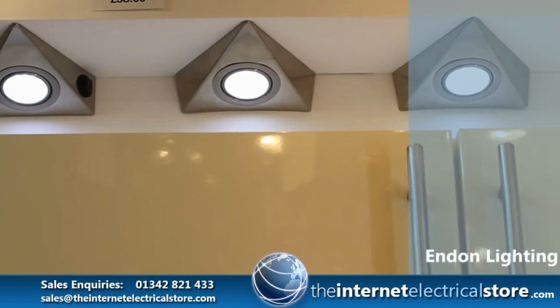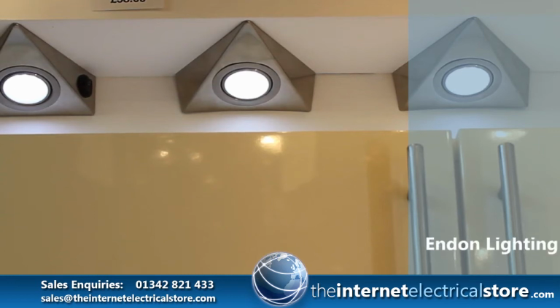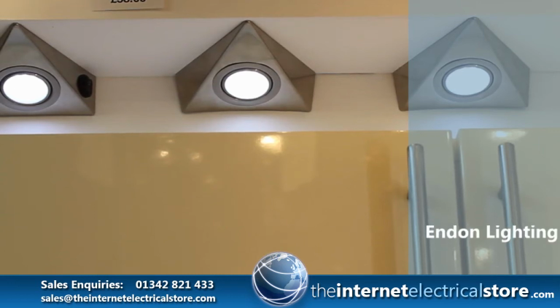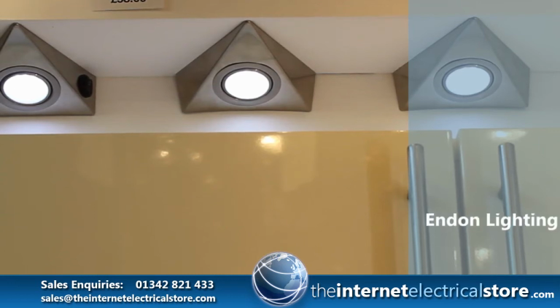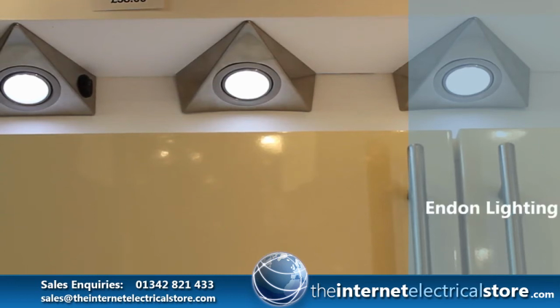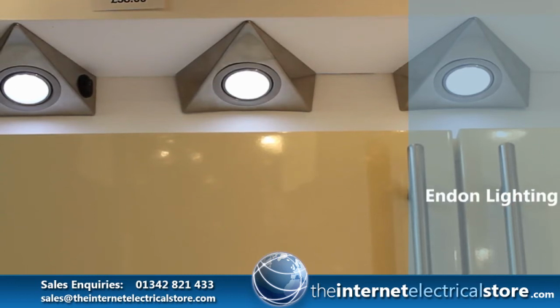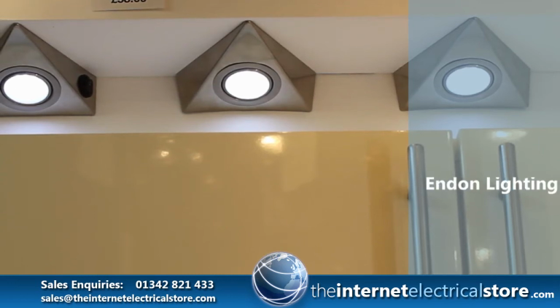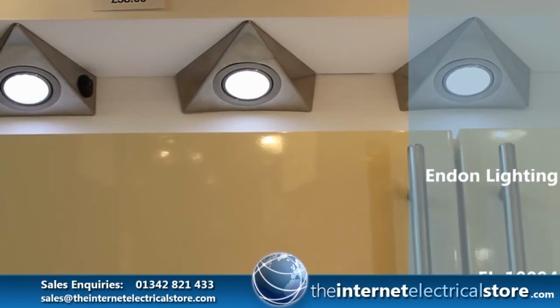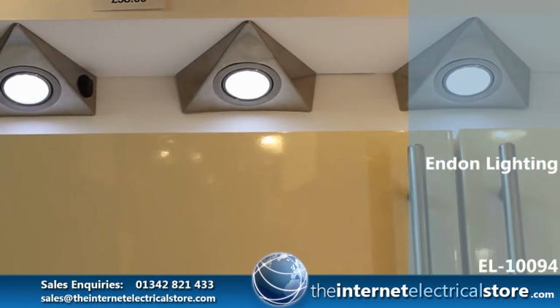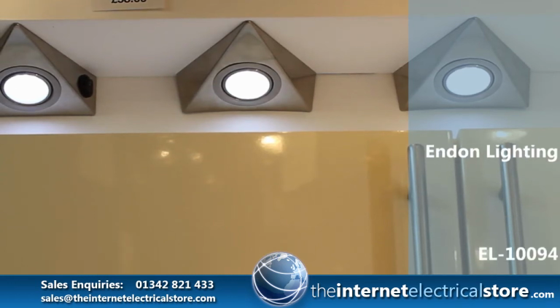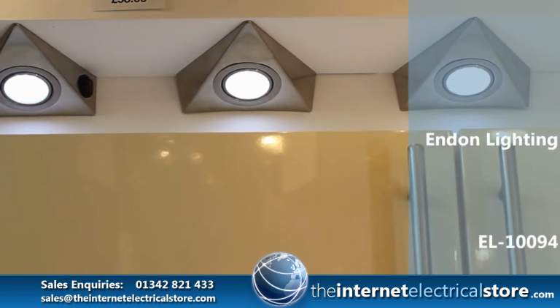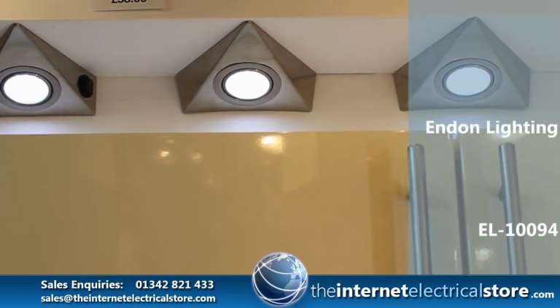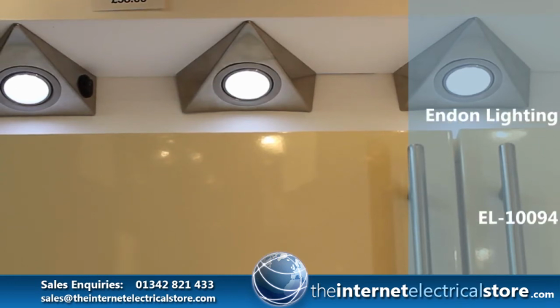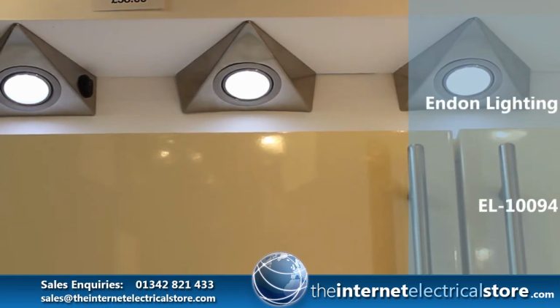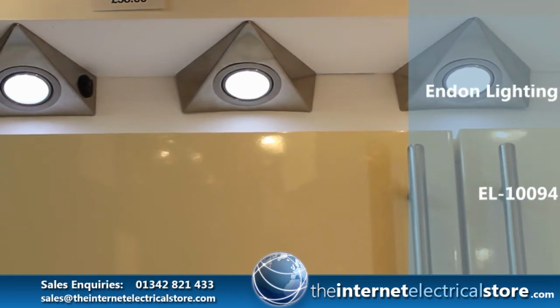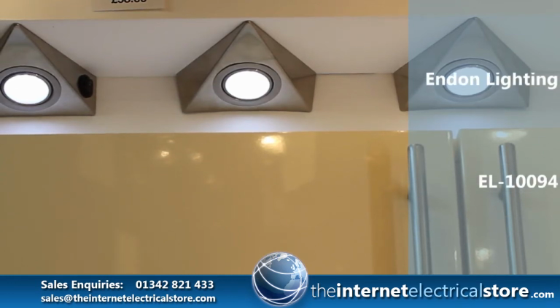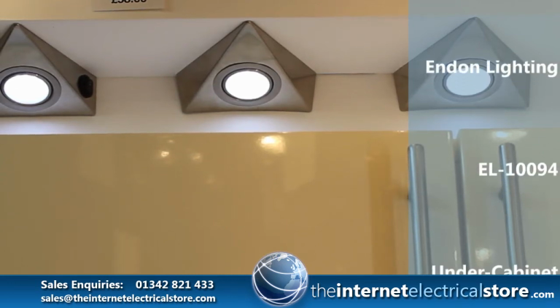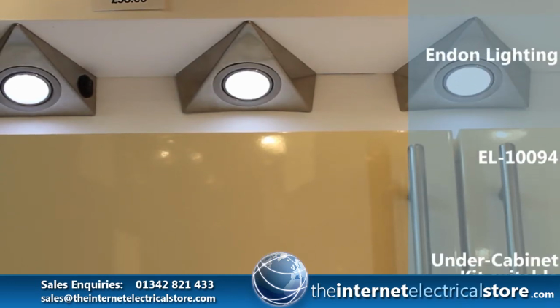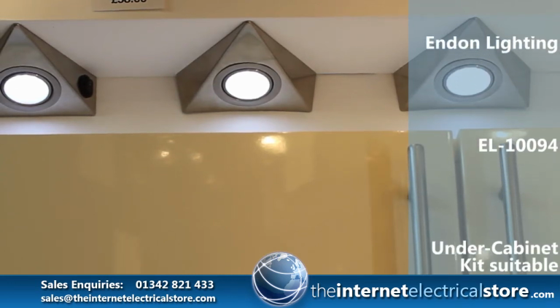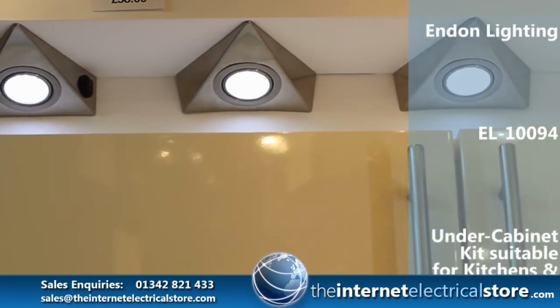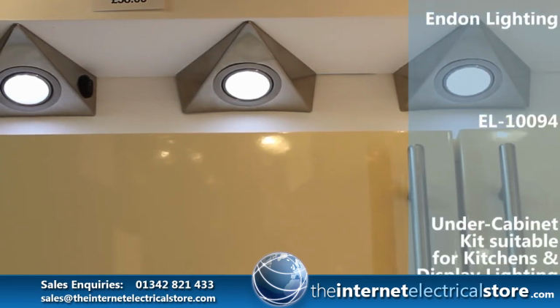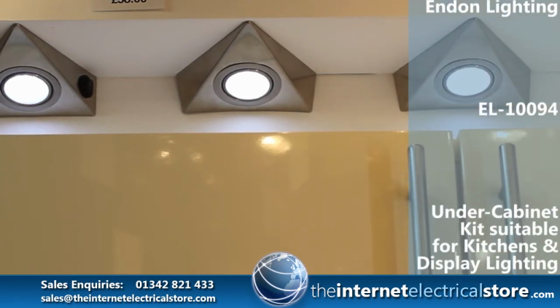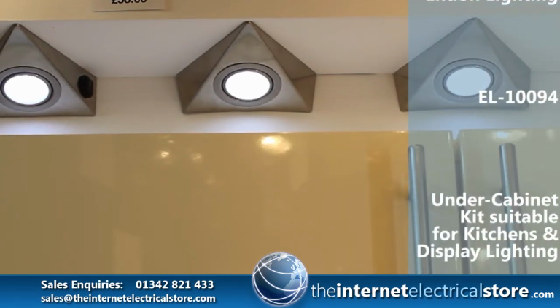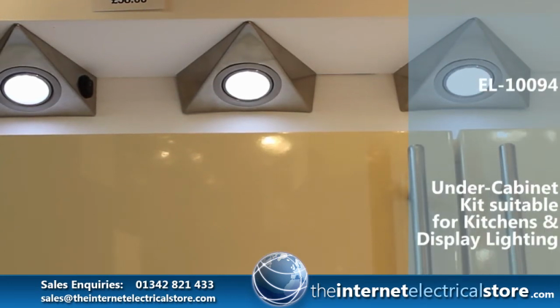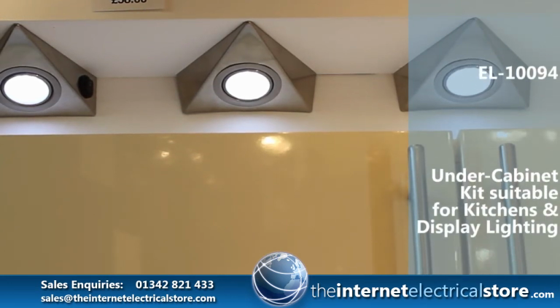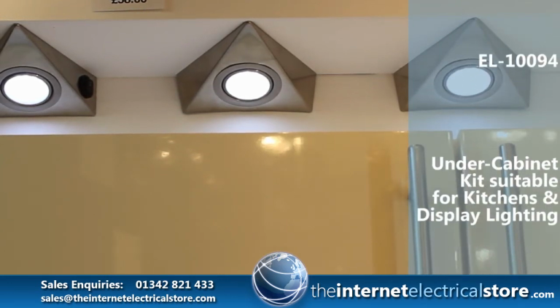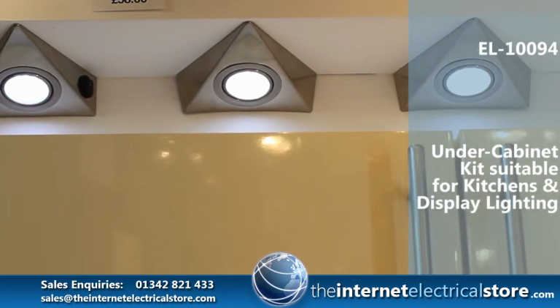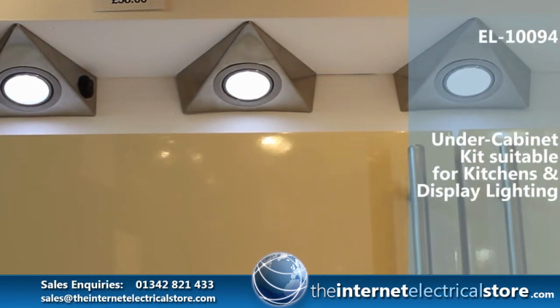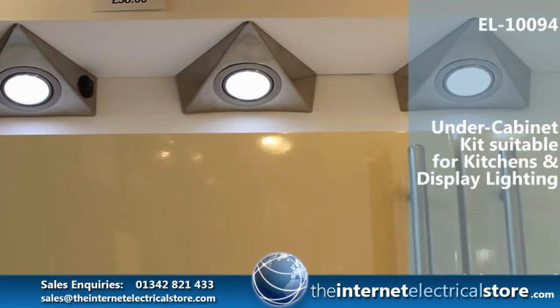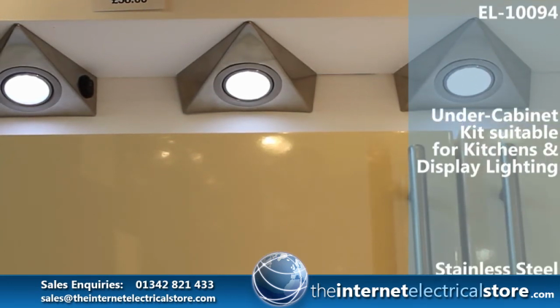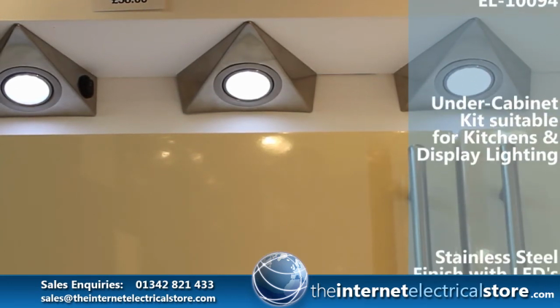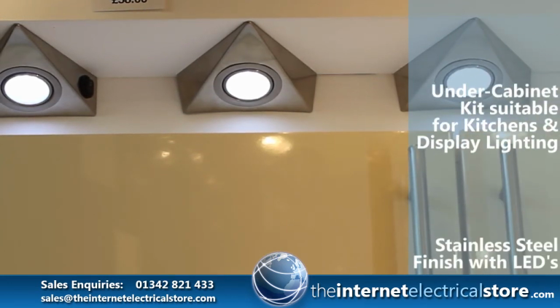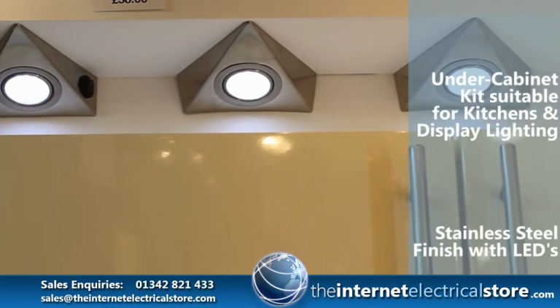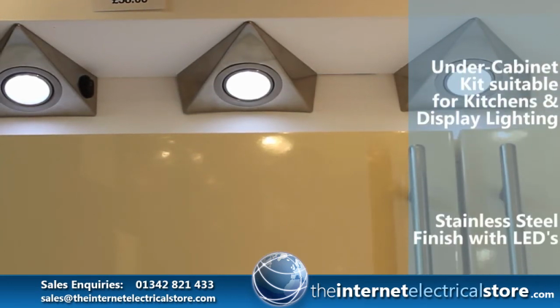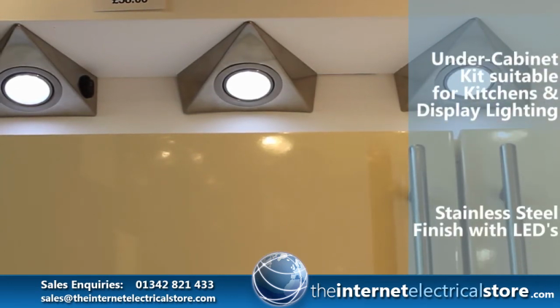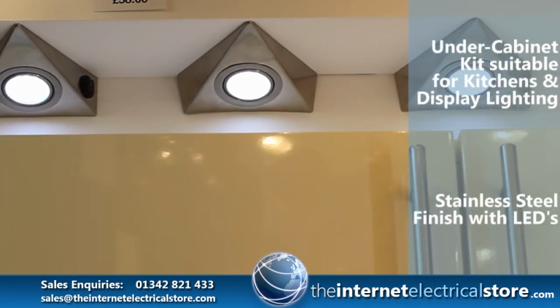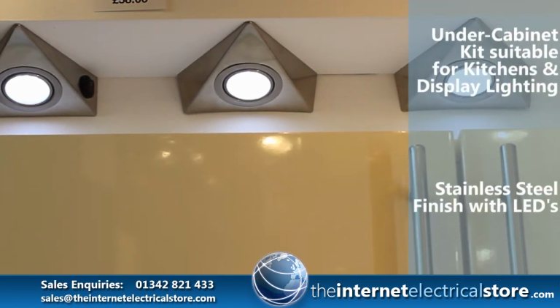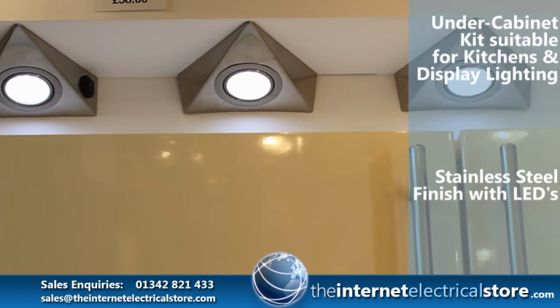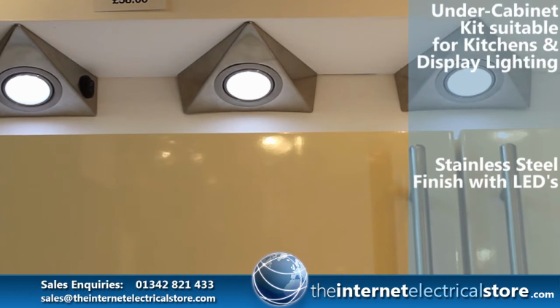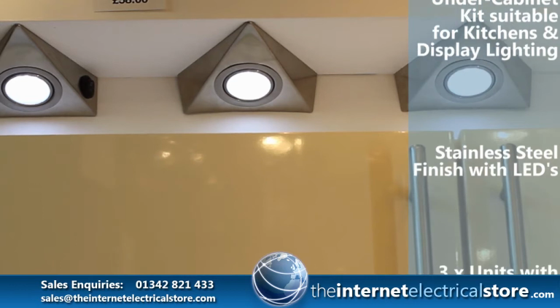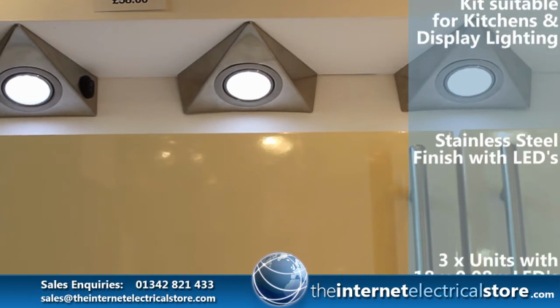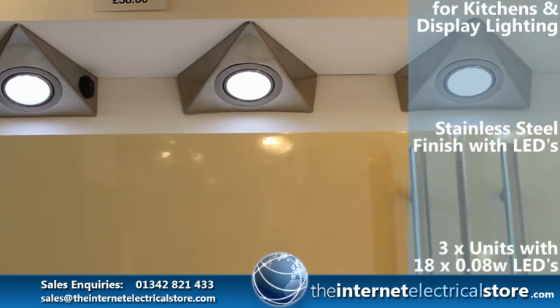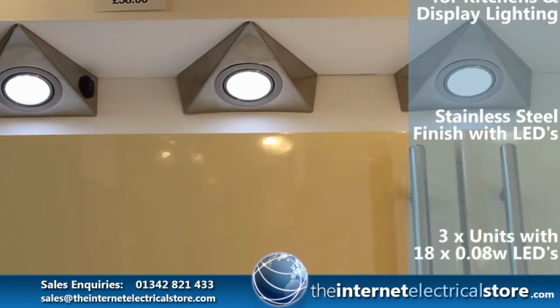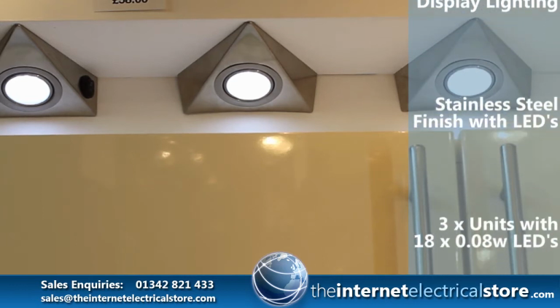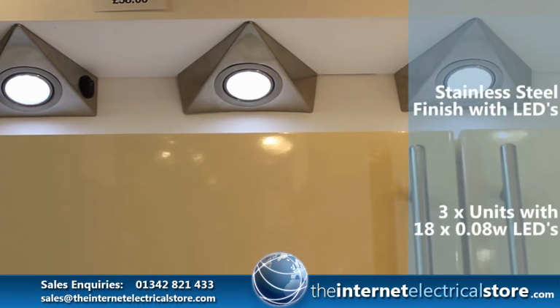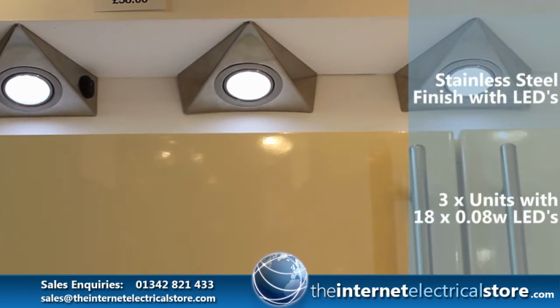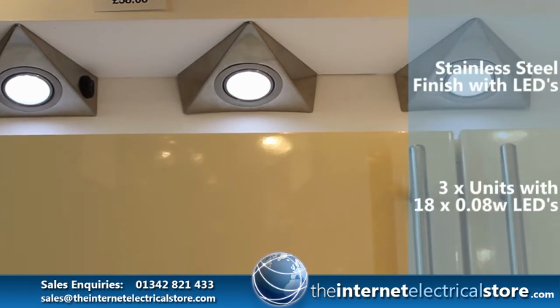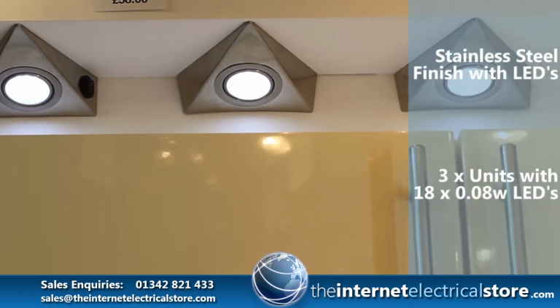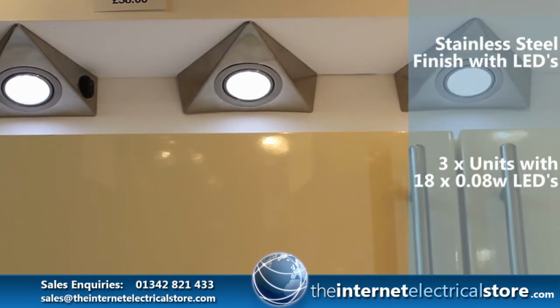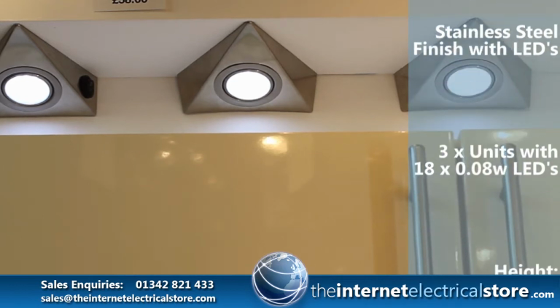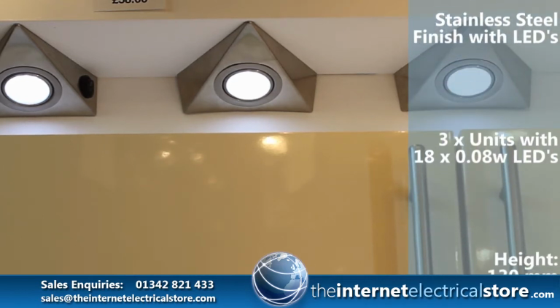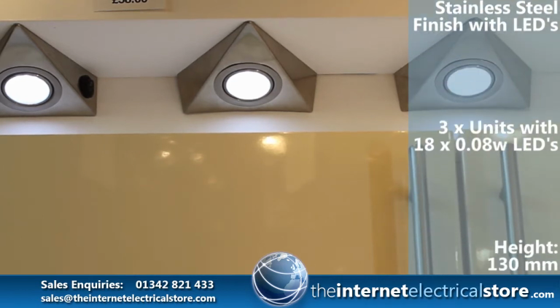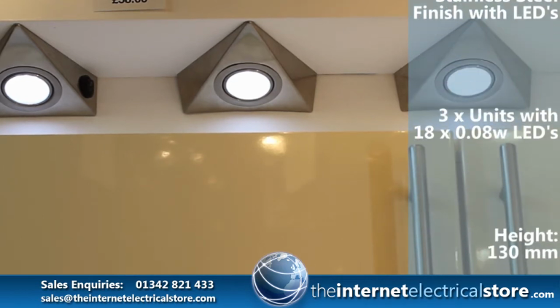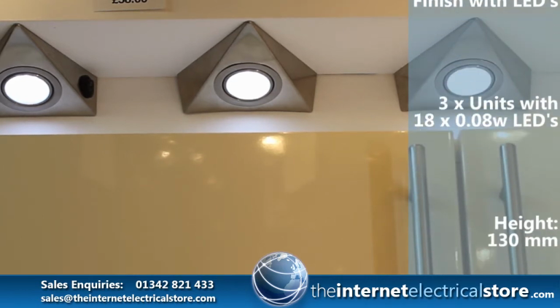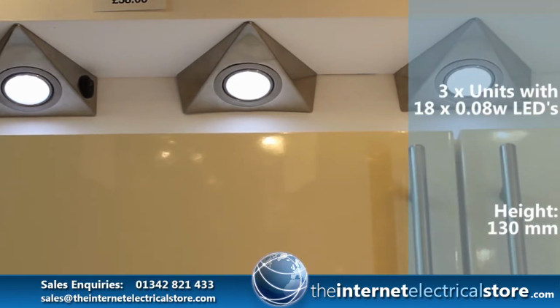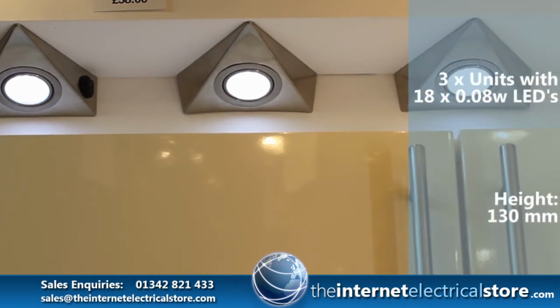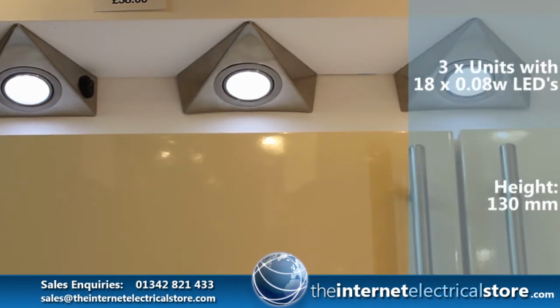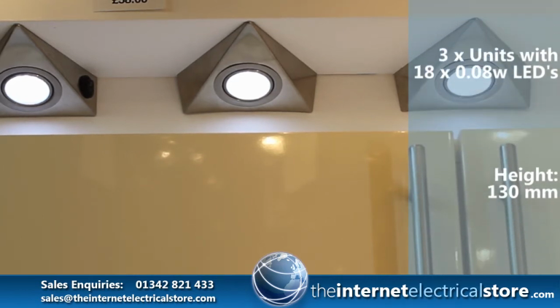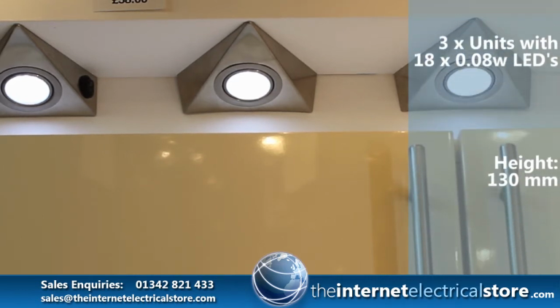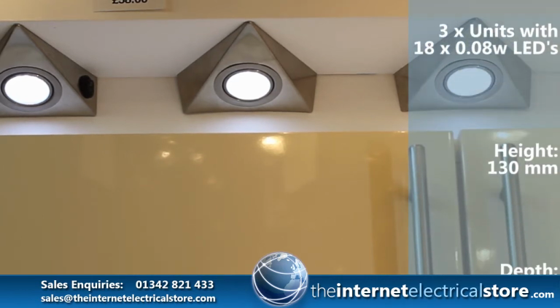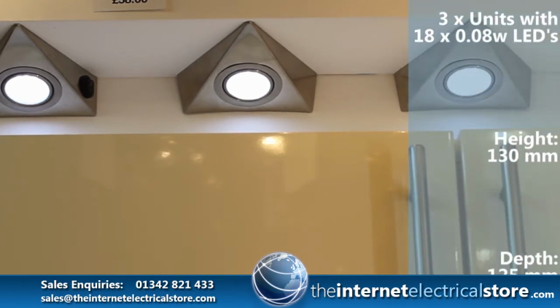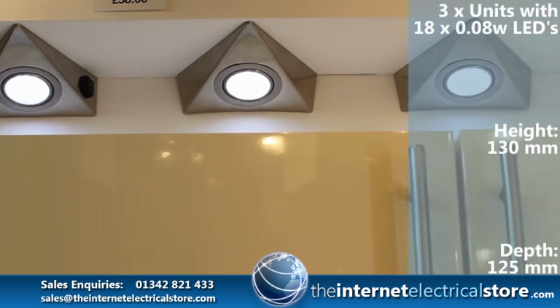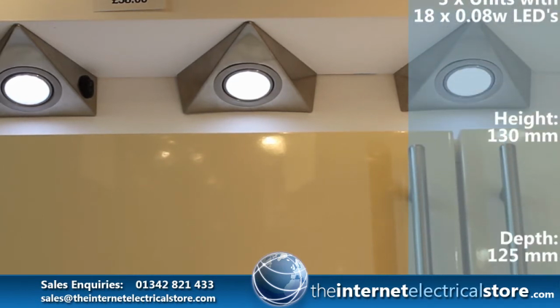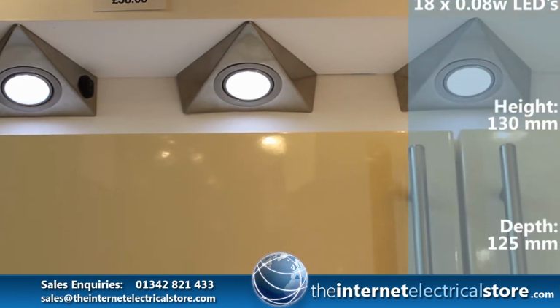The Enden Lighting Under Cabinet Kitchen Light Fittings, as shown here, a pack of three, stock code EL-1094.